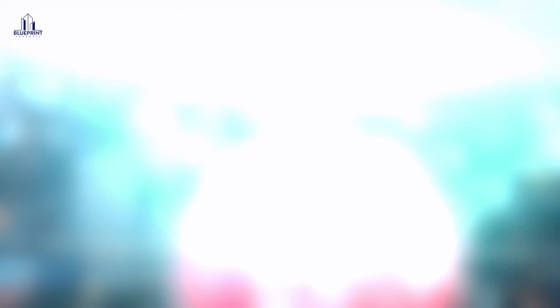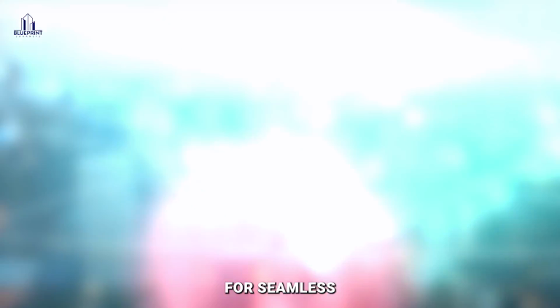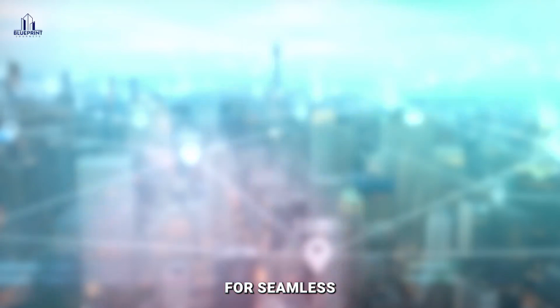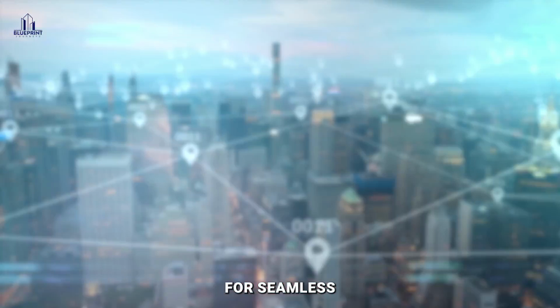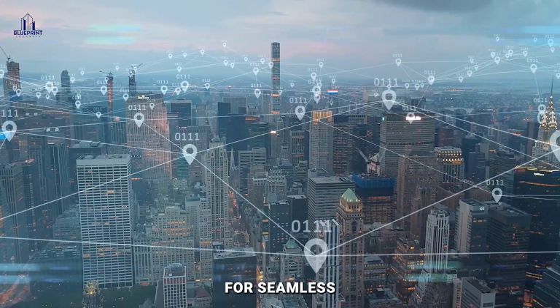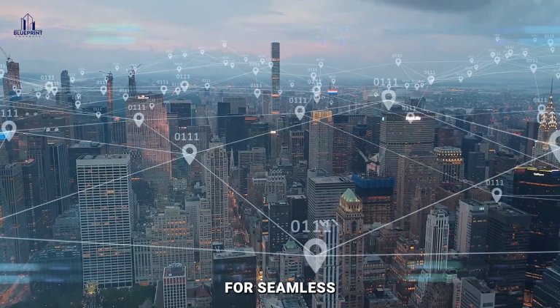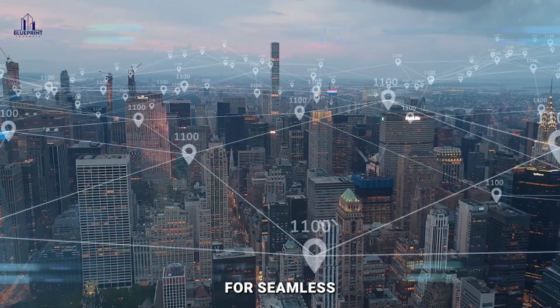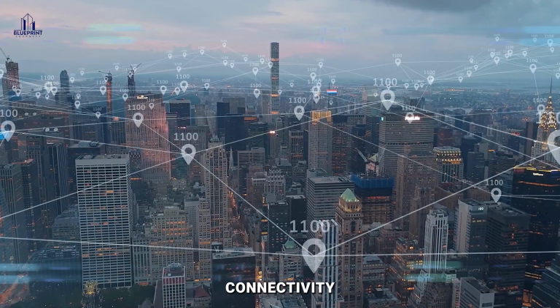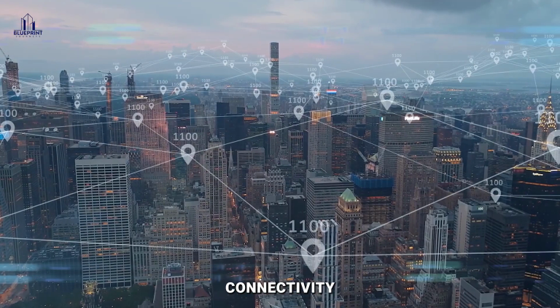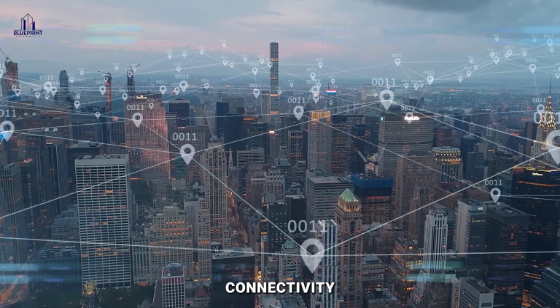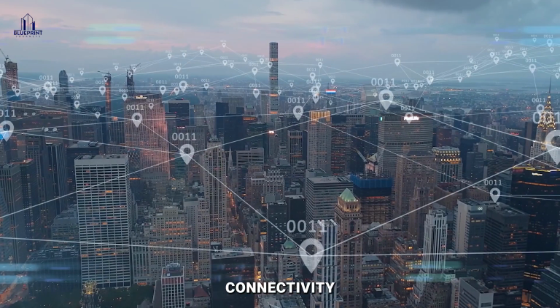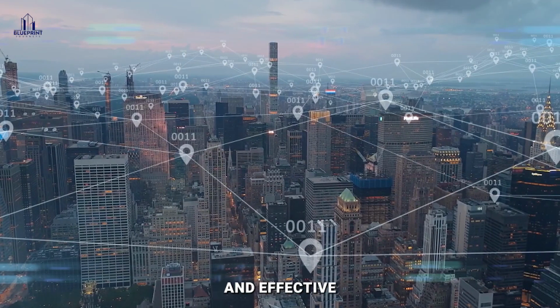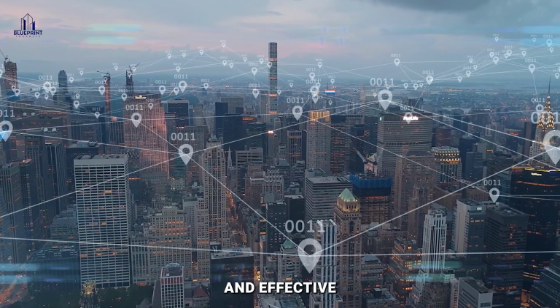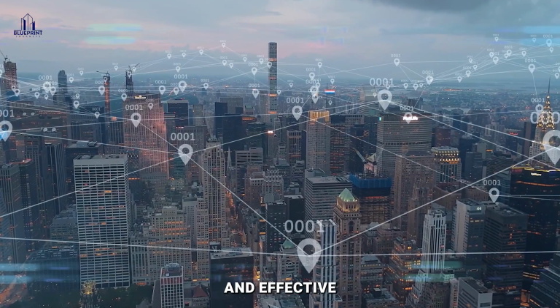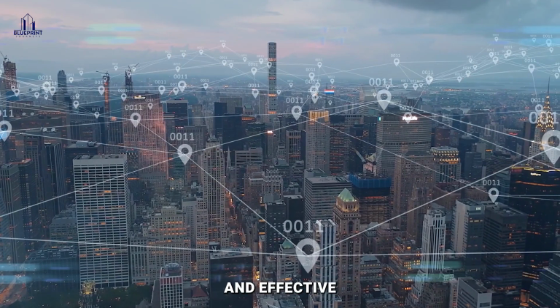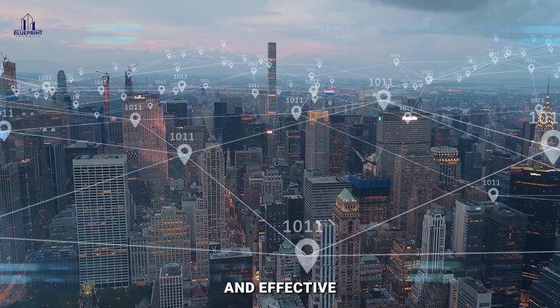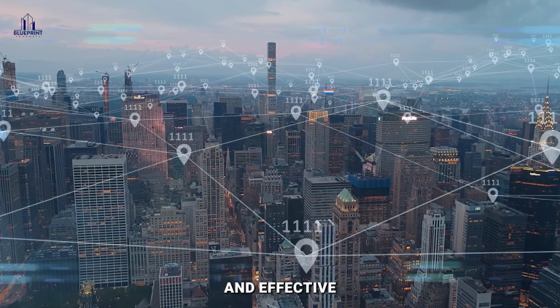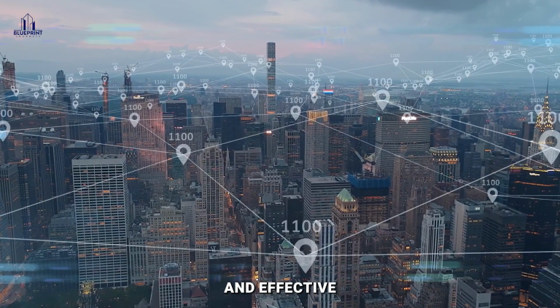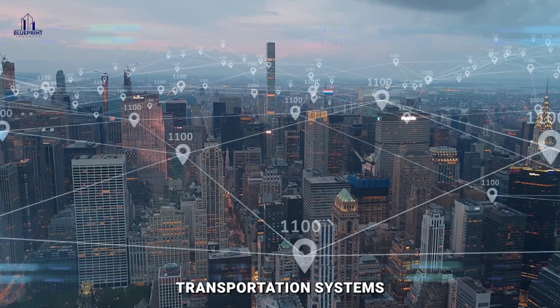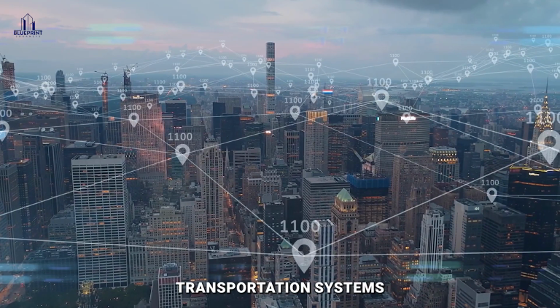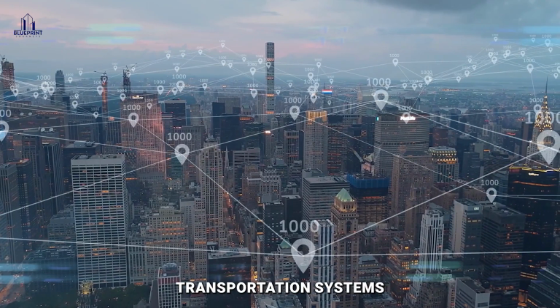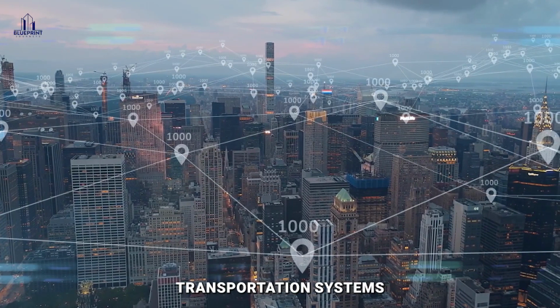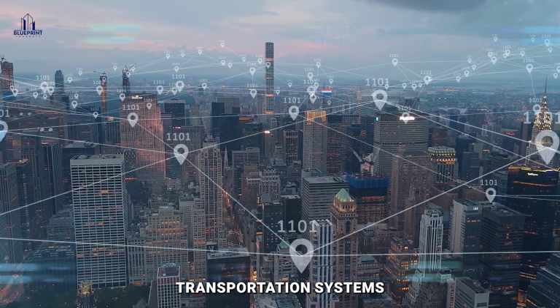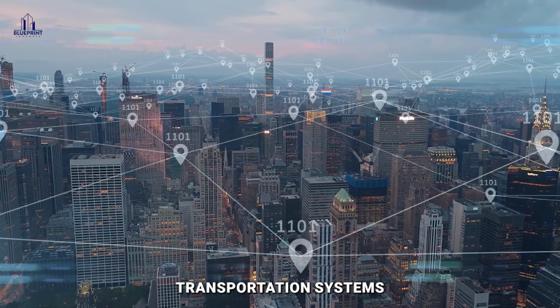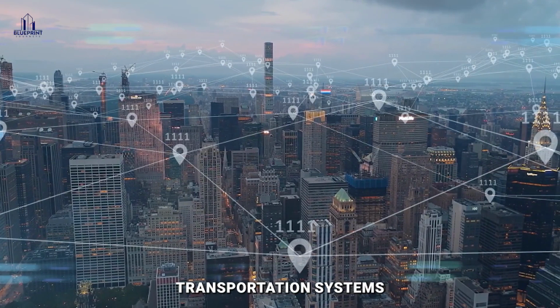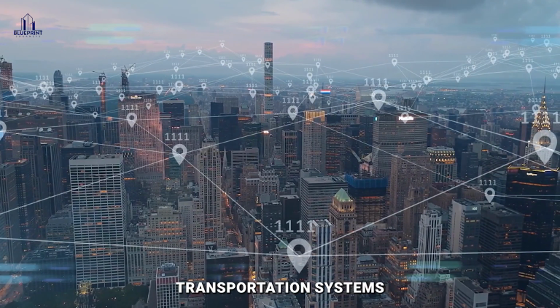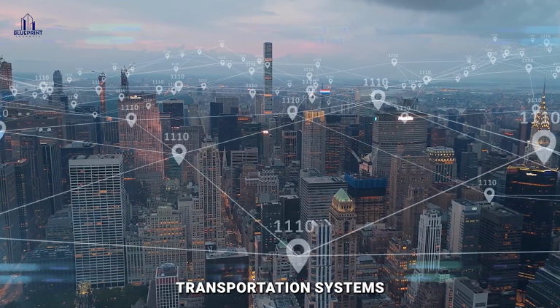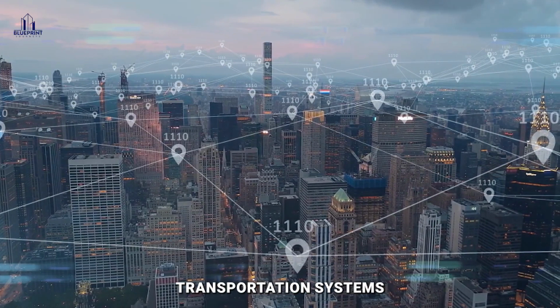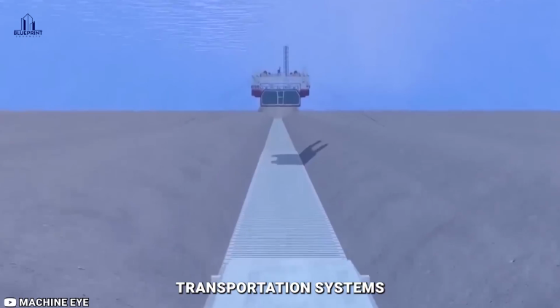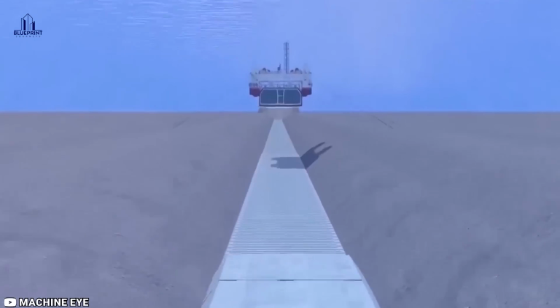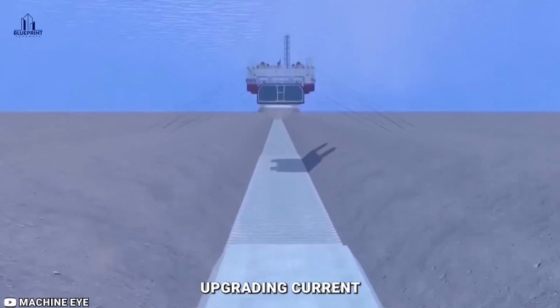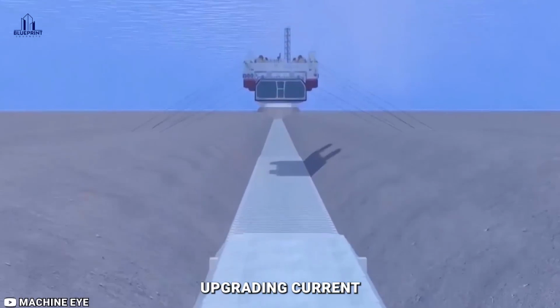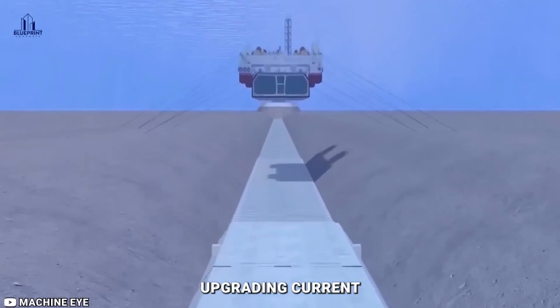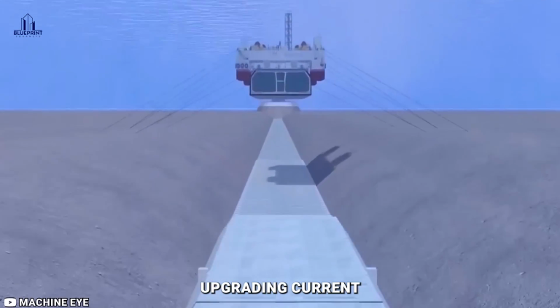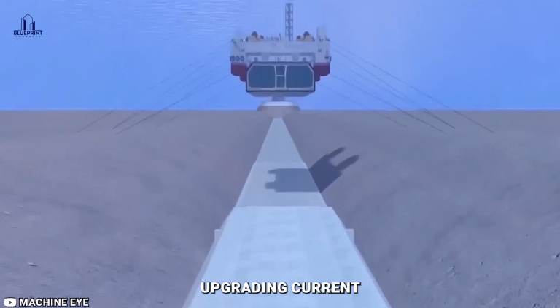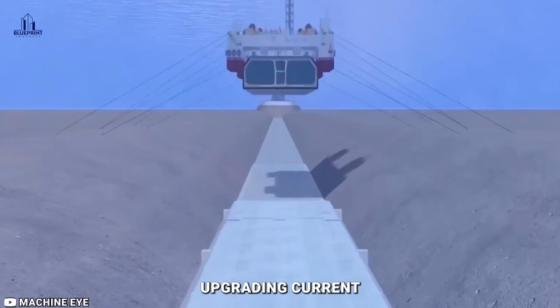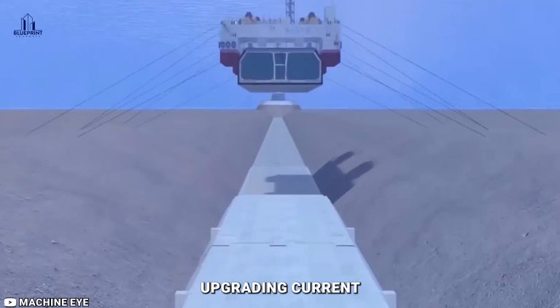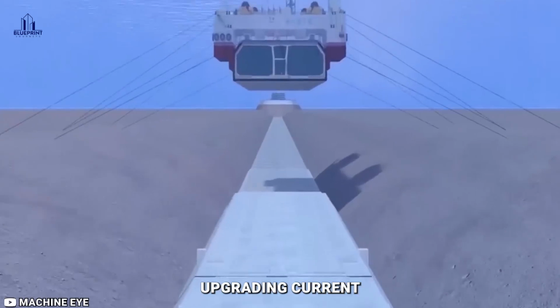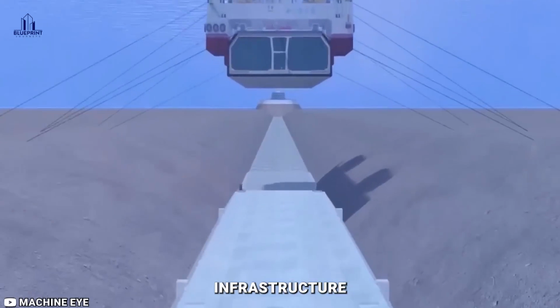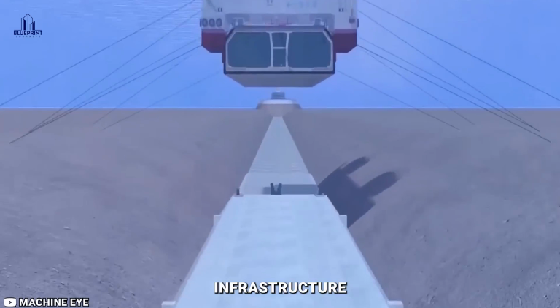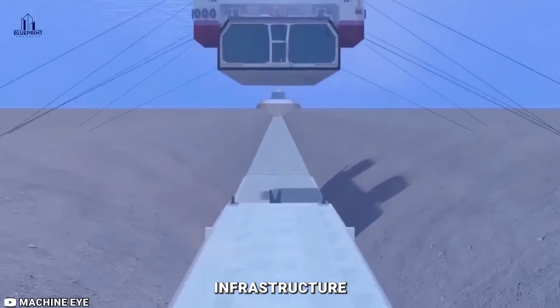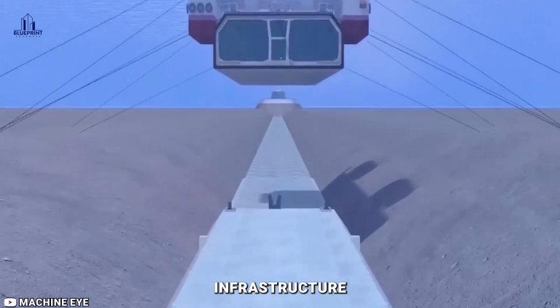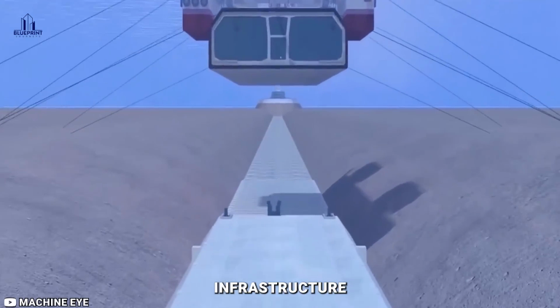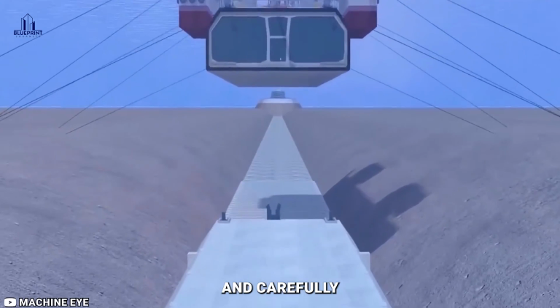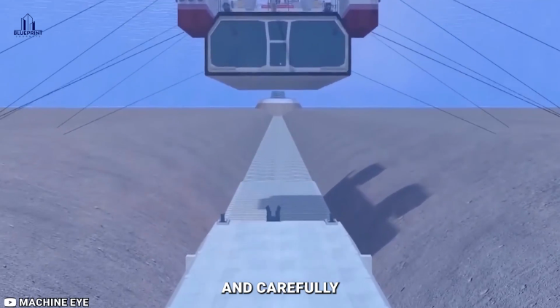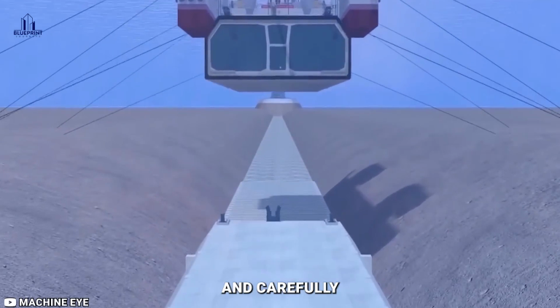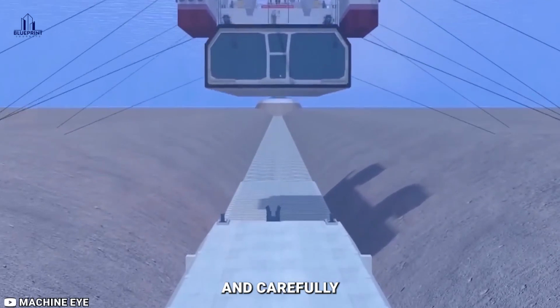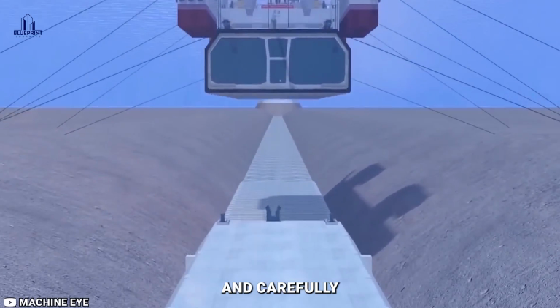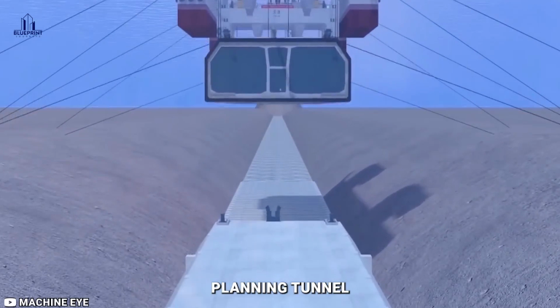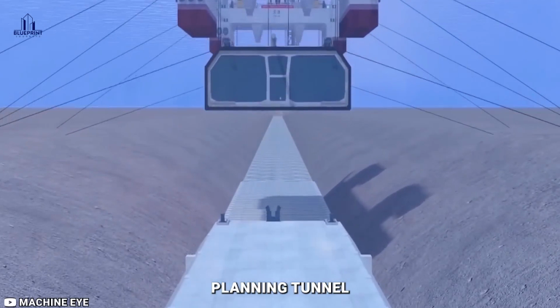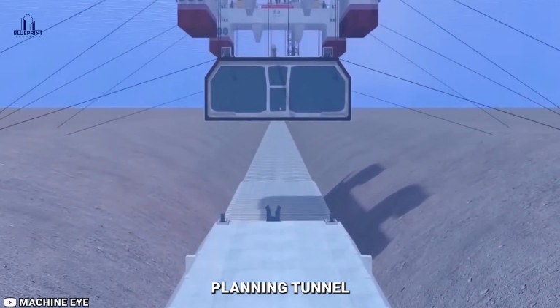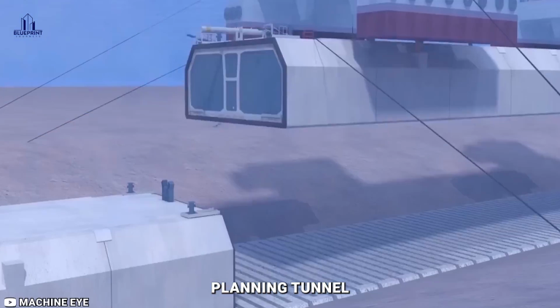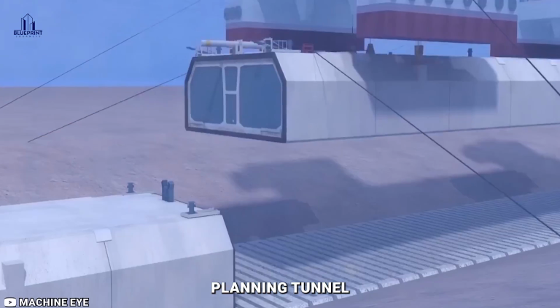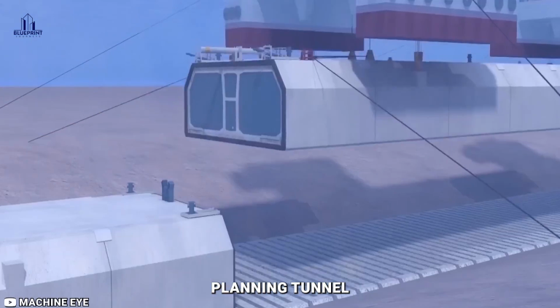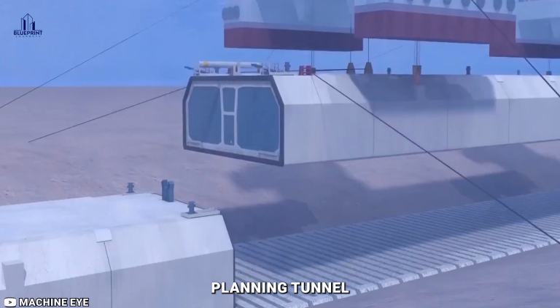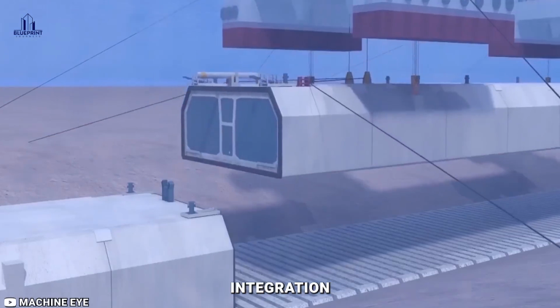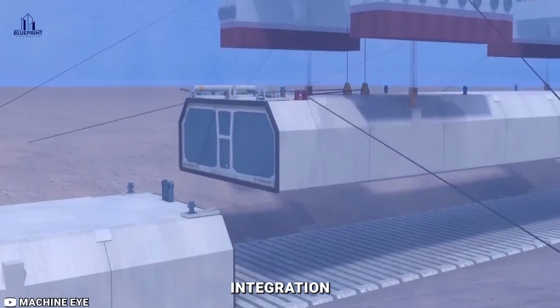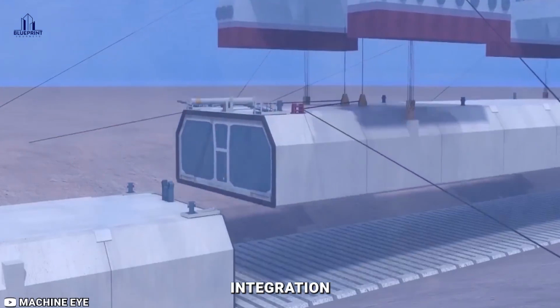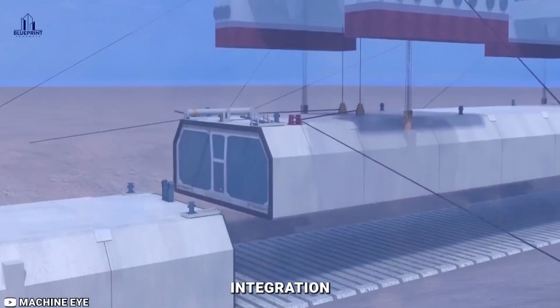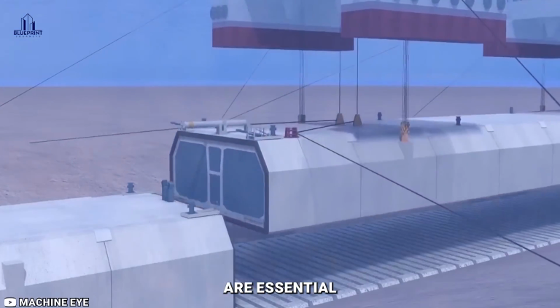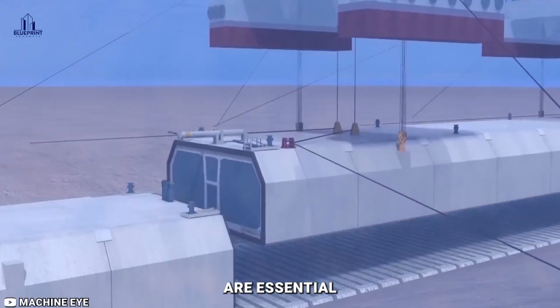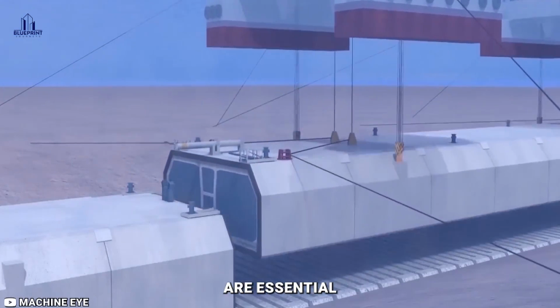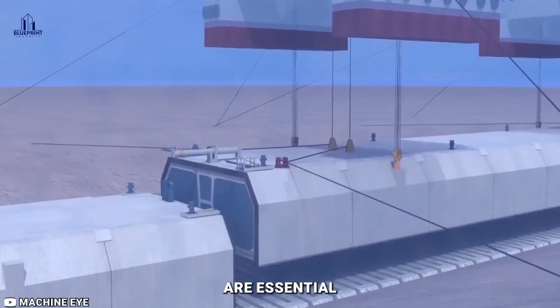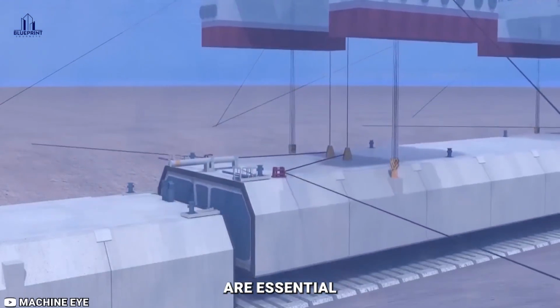For seamless connectivity and effective transportation systems, upgrading current infrastructure and carefully planning tunnel integration are essential.